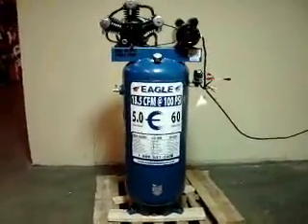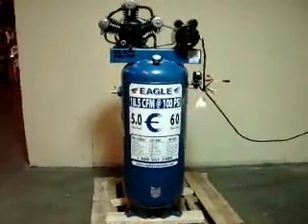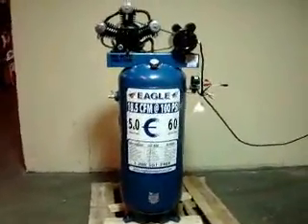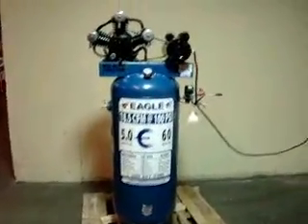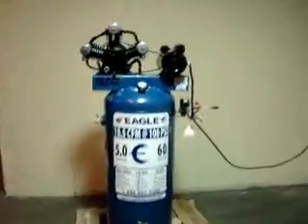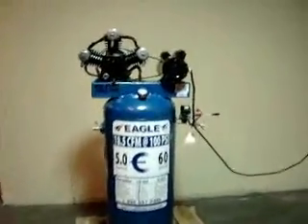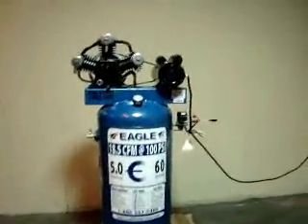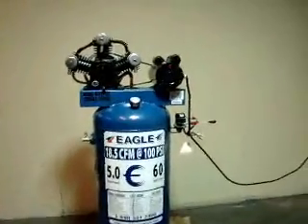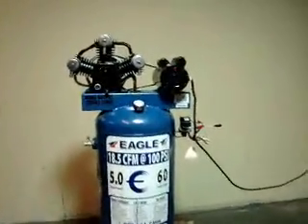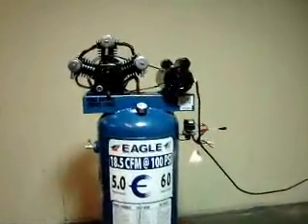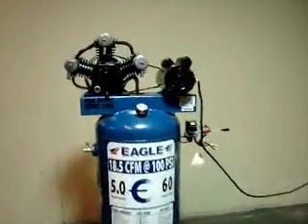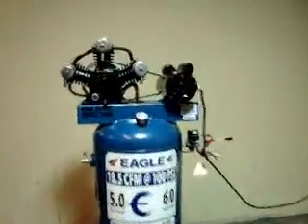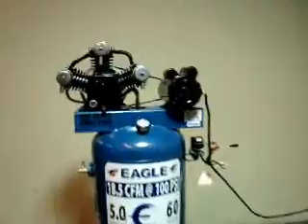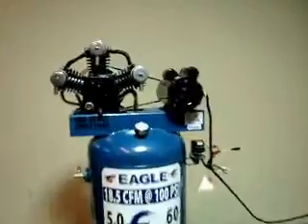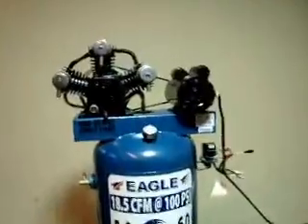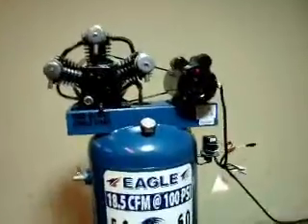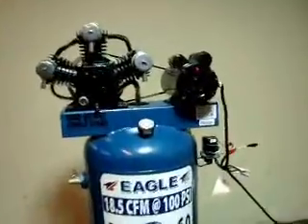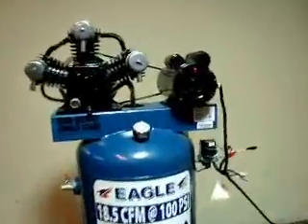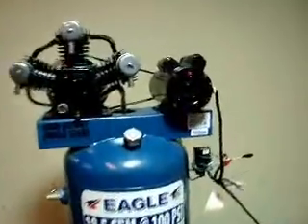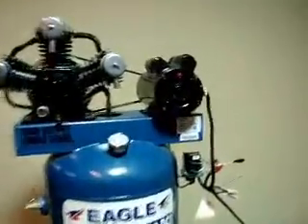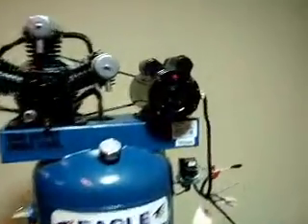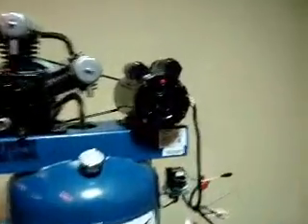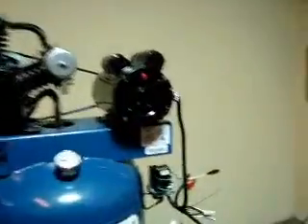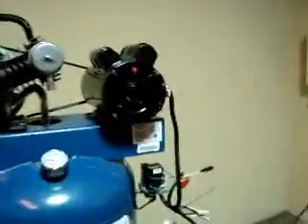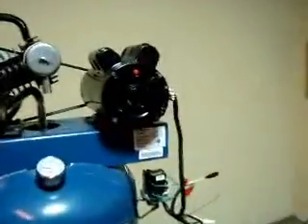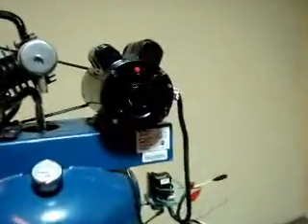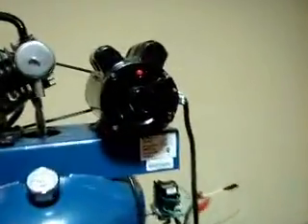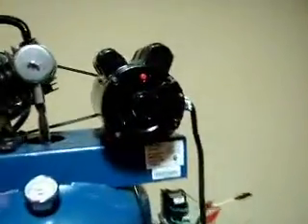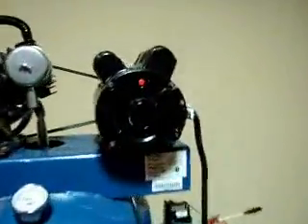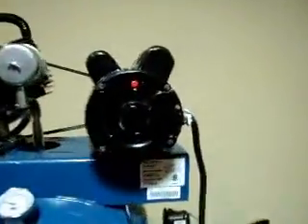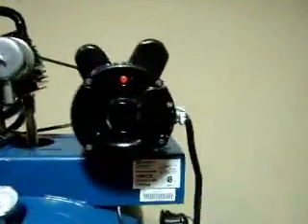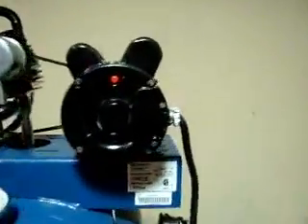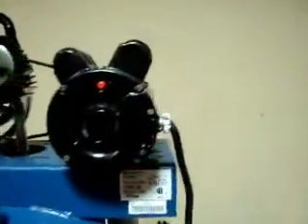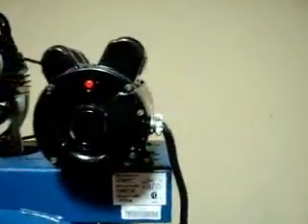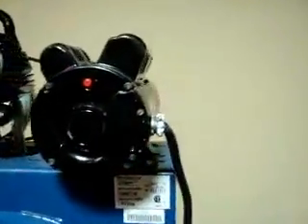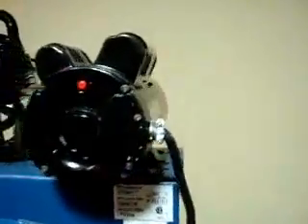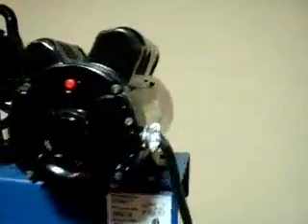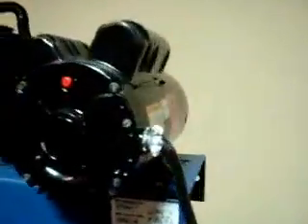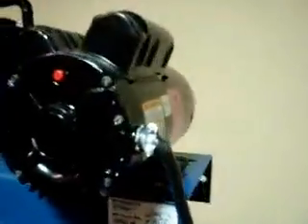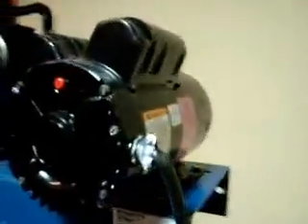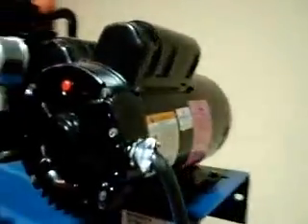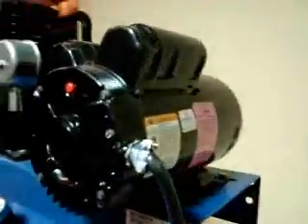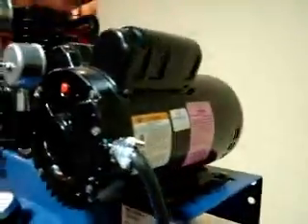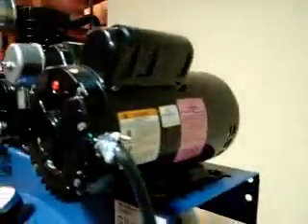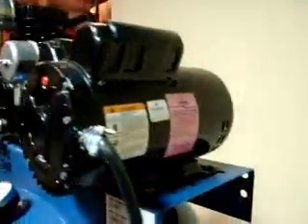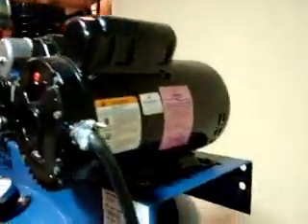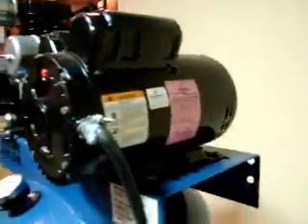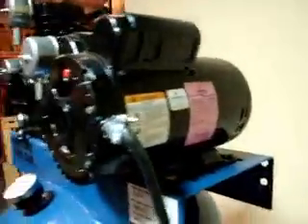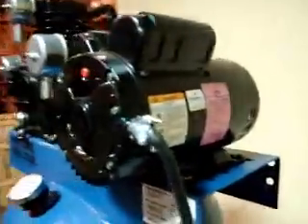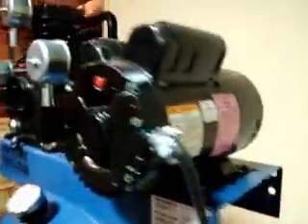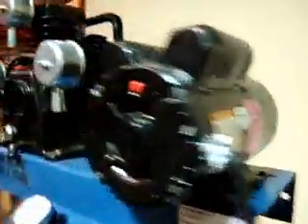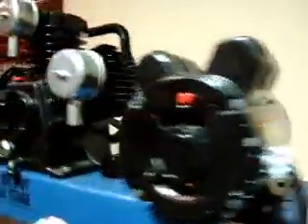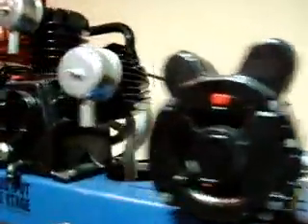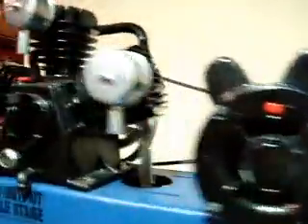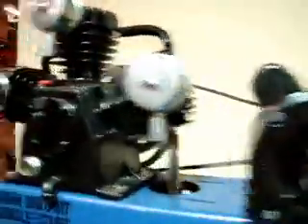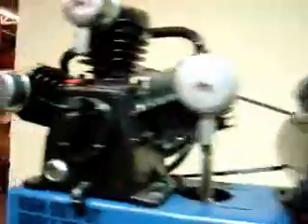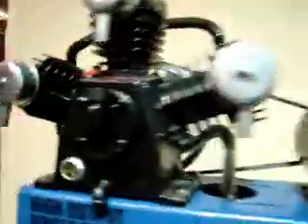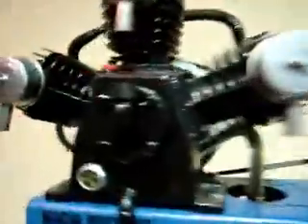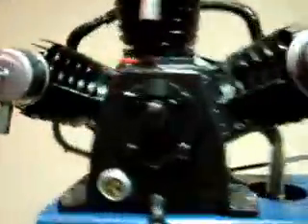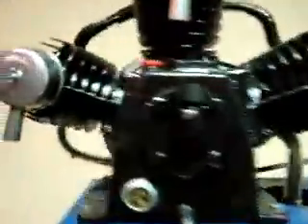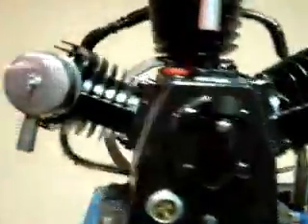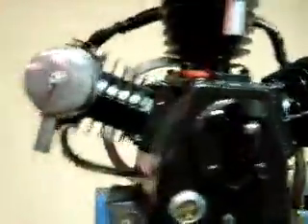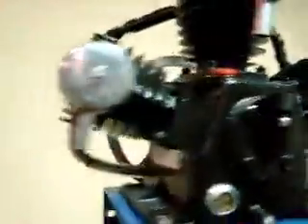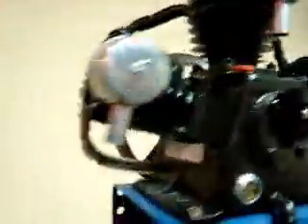It appears to be brand new, but it did have some shipping damage. I'm going to show you that right here.